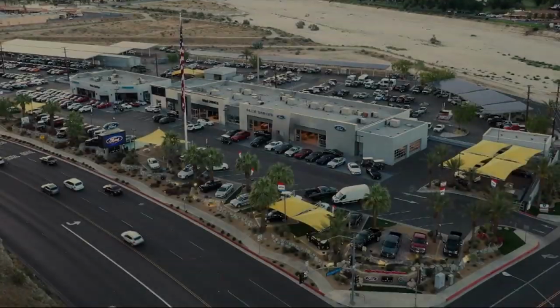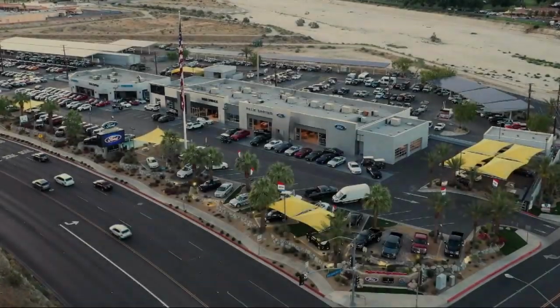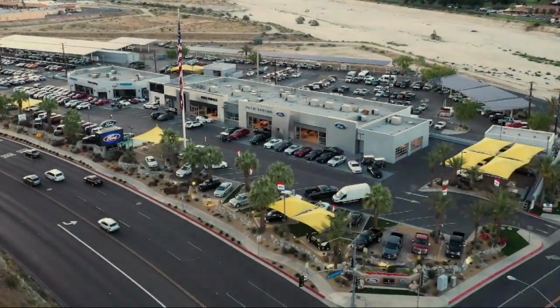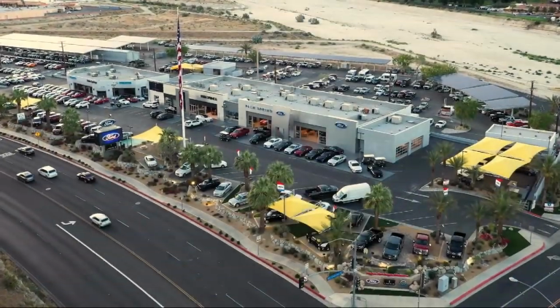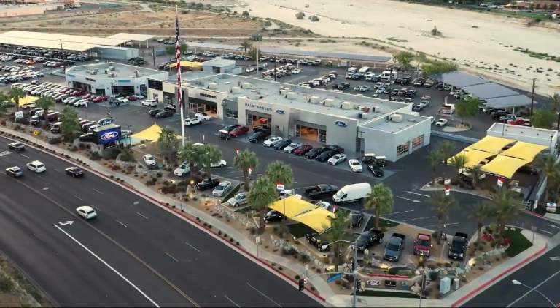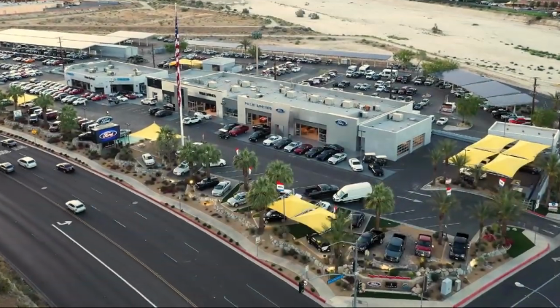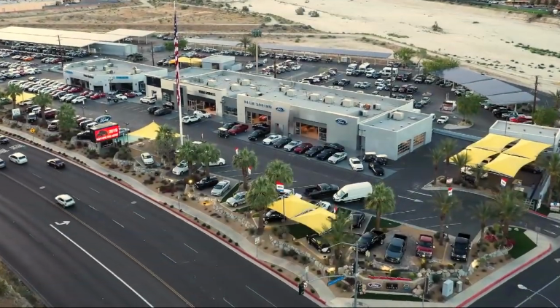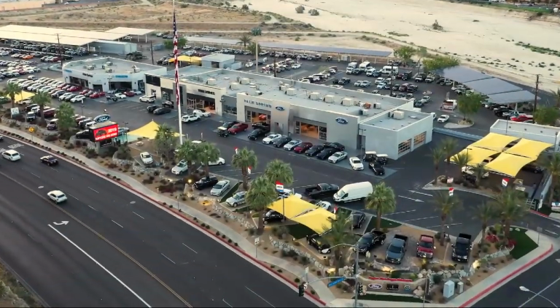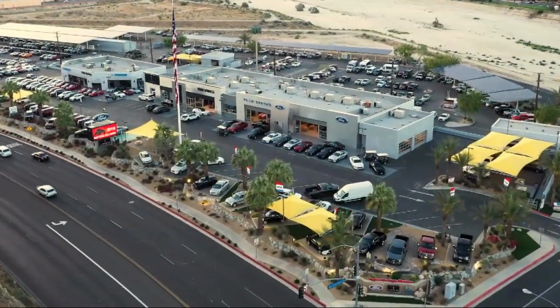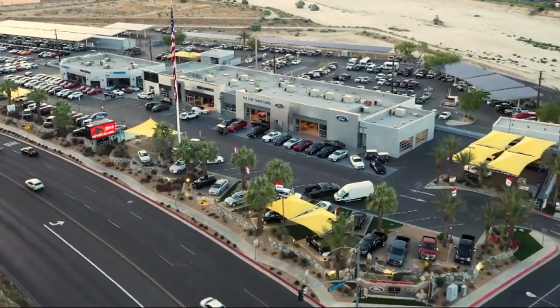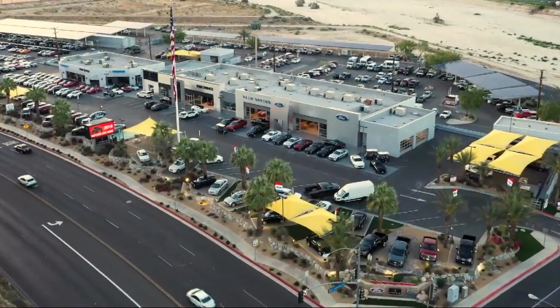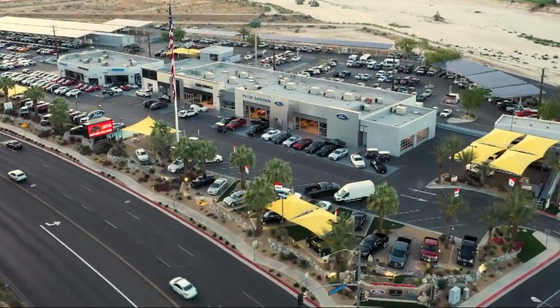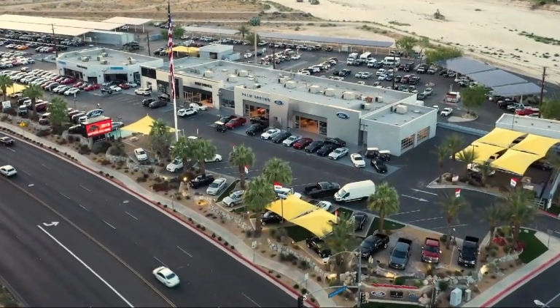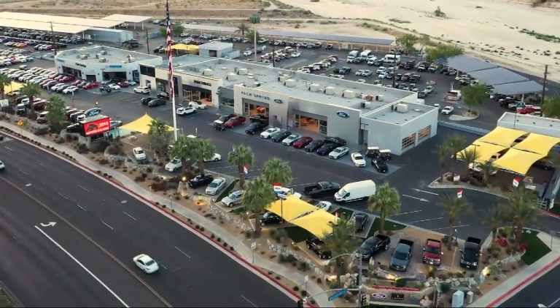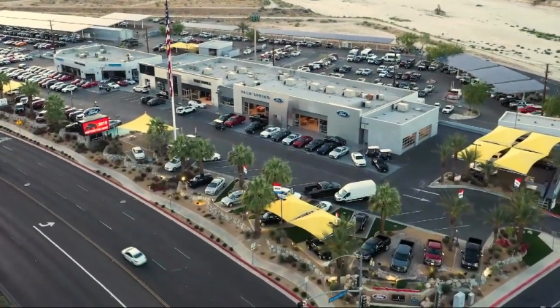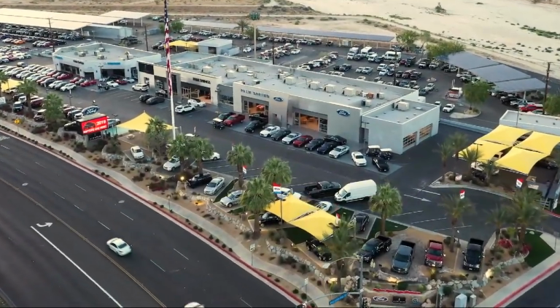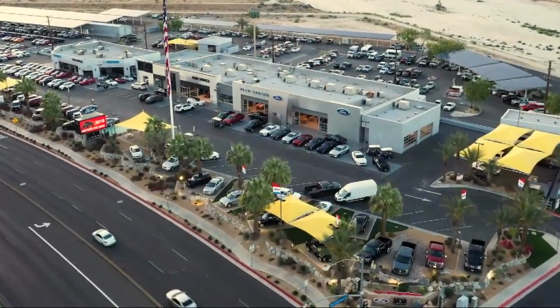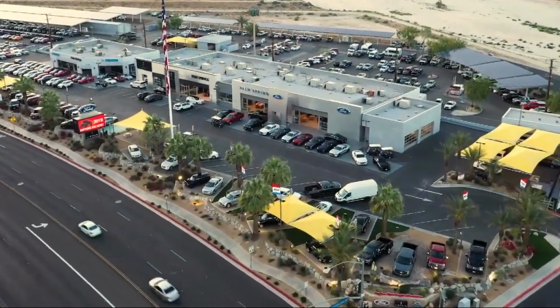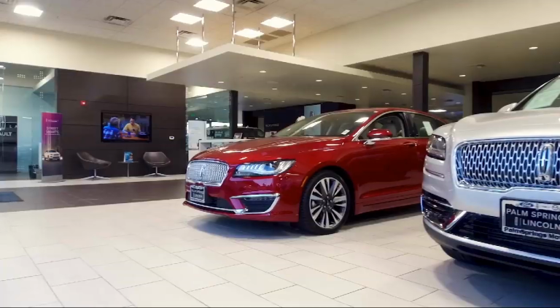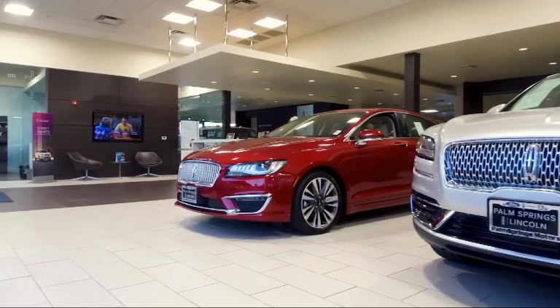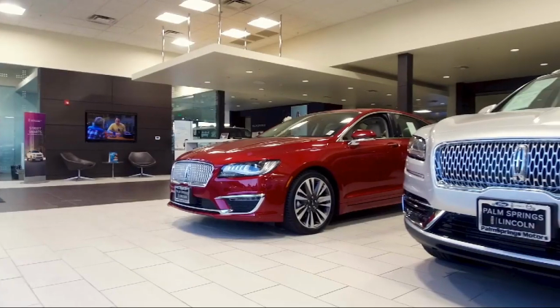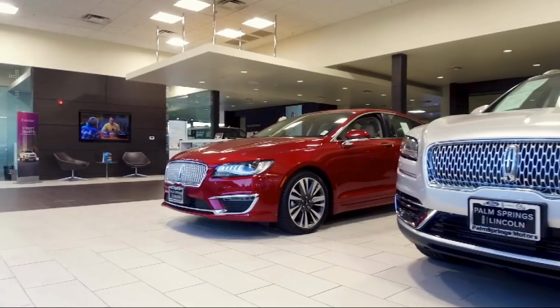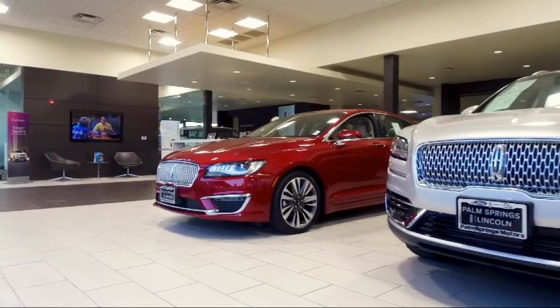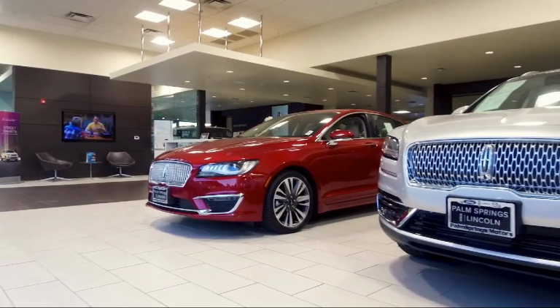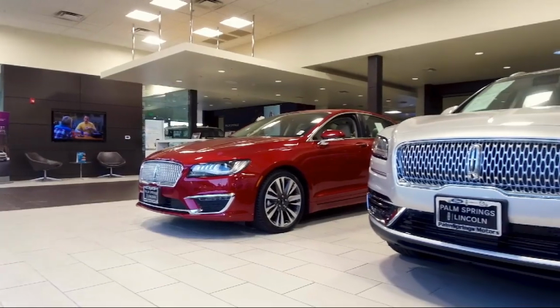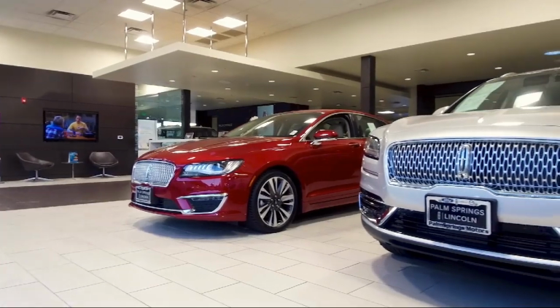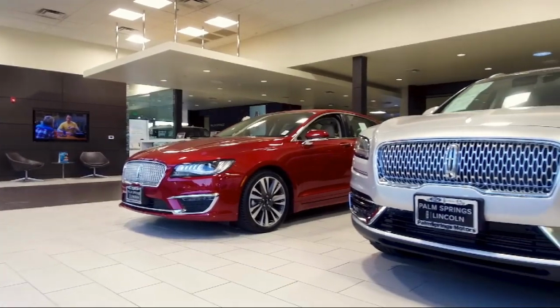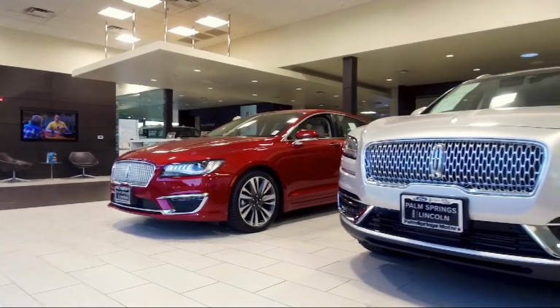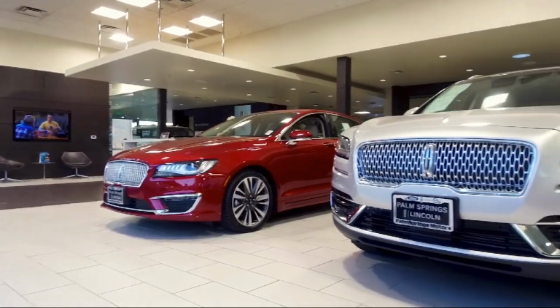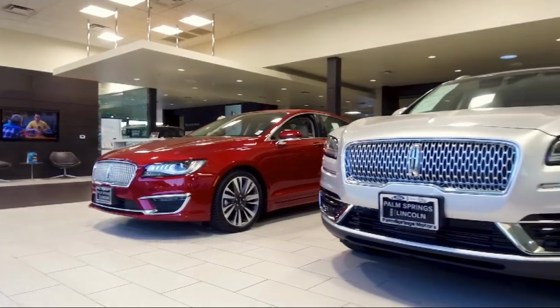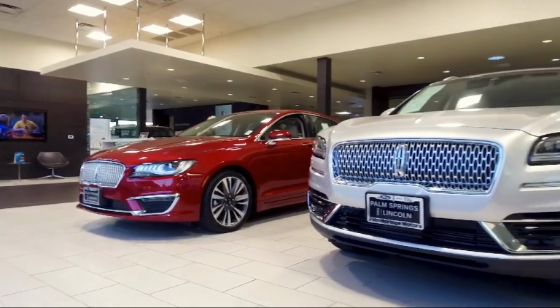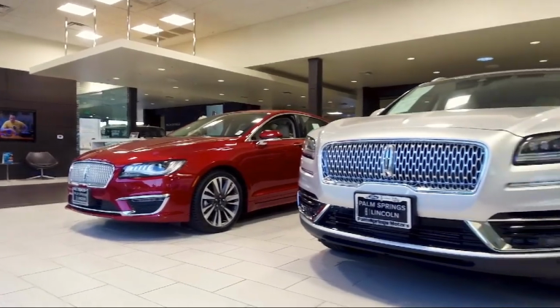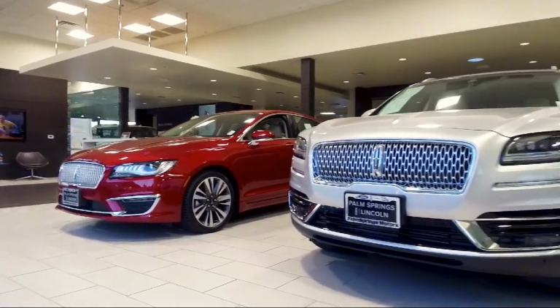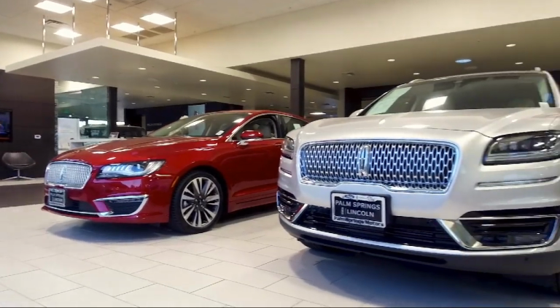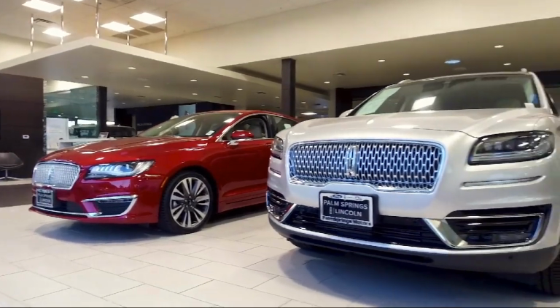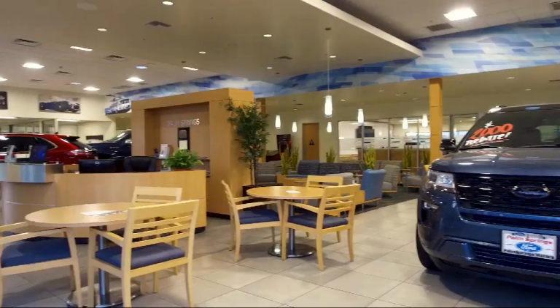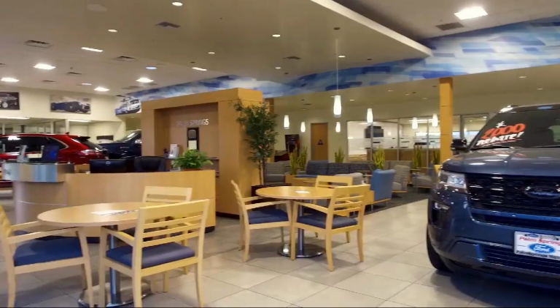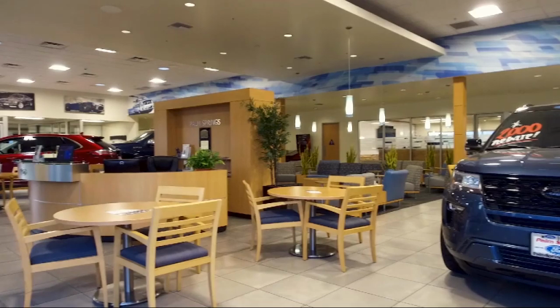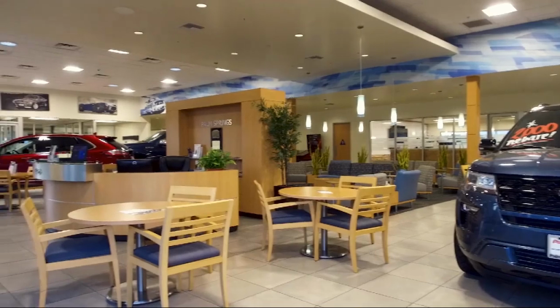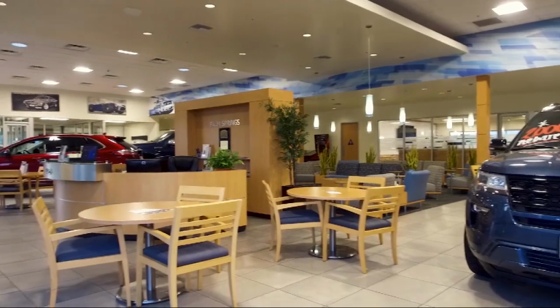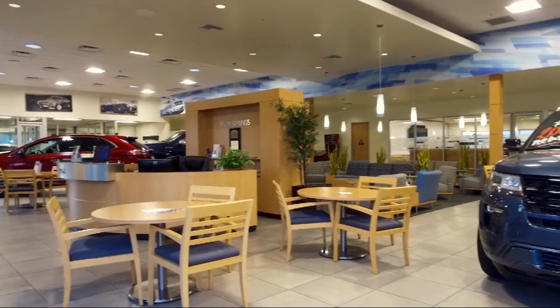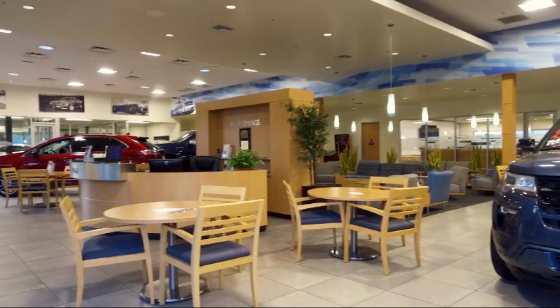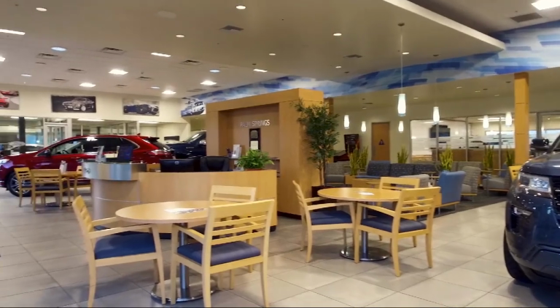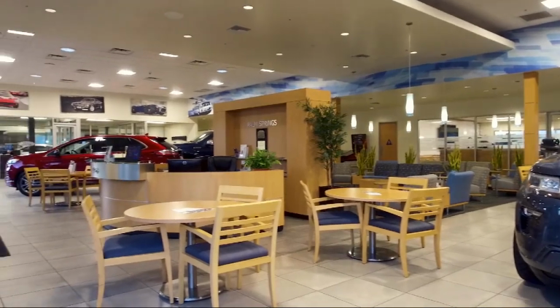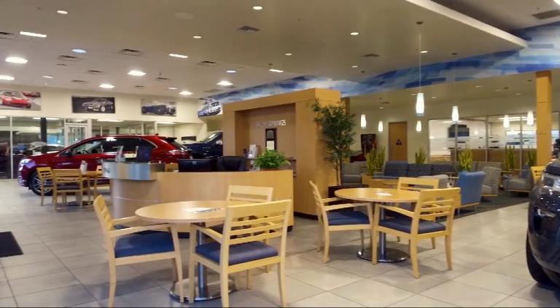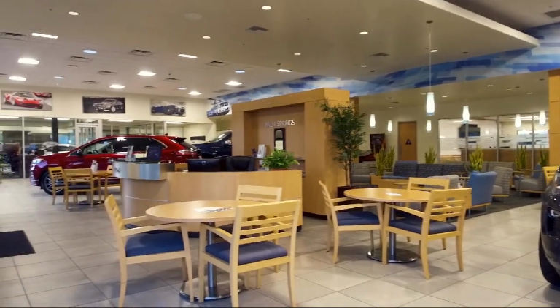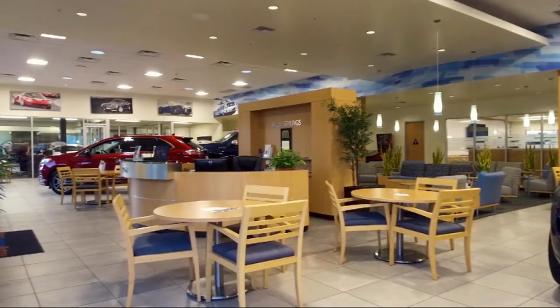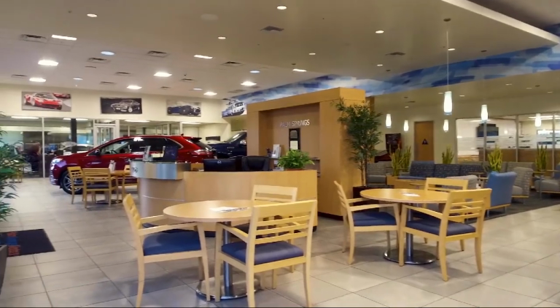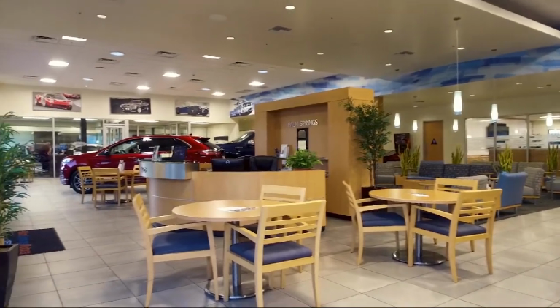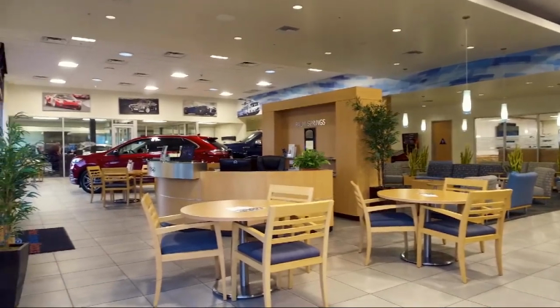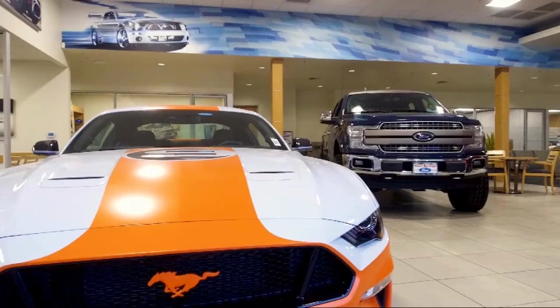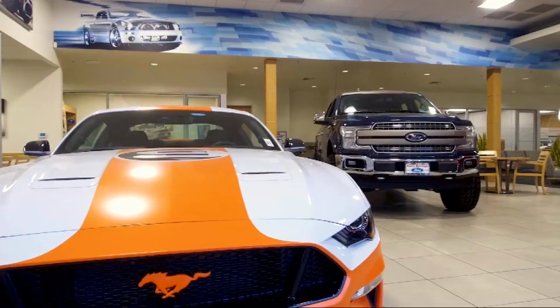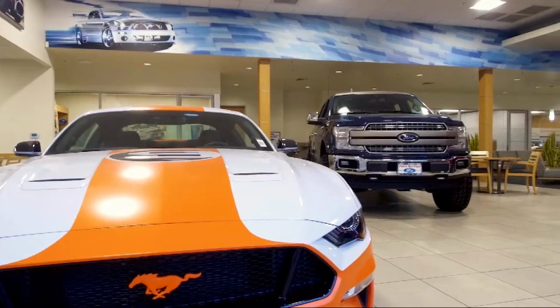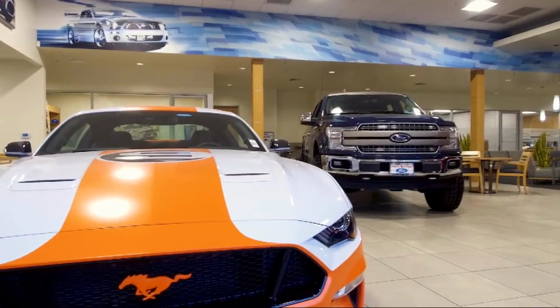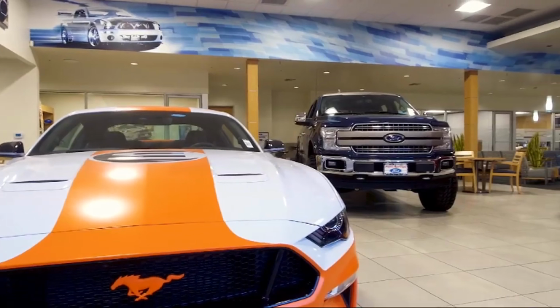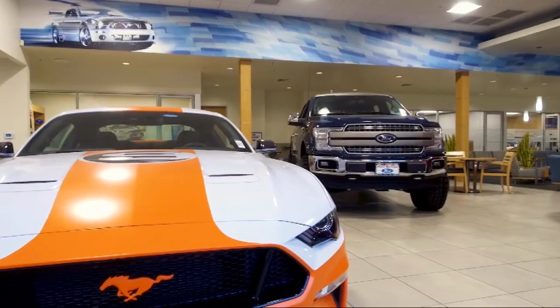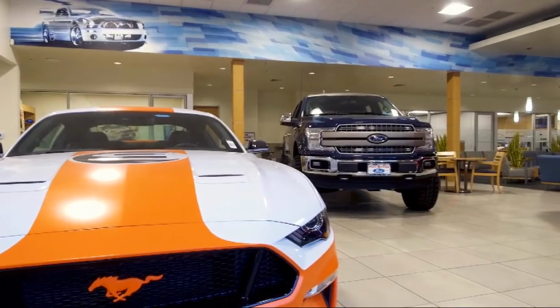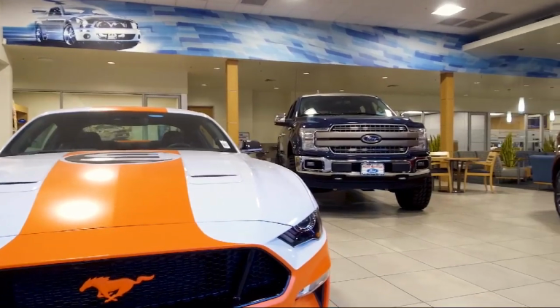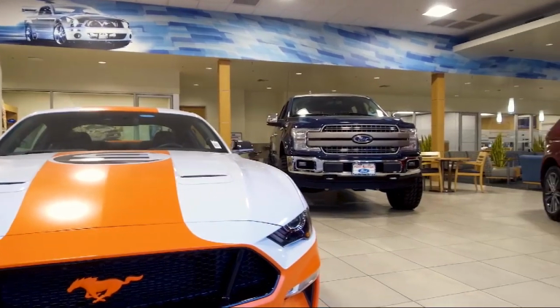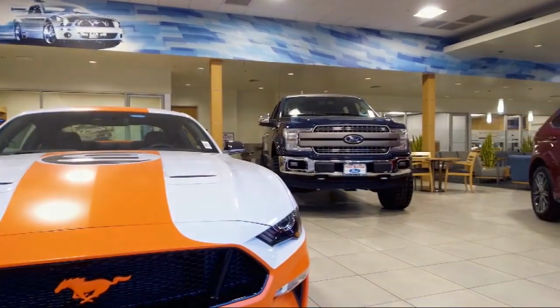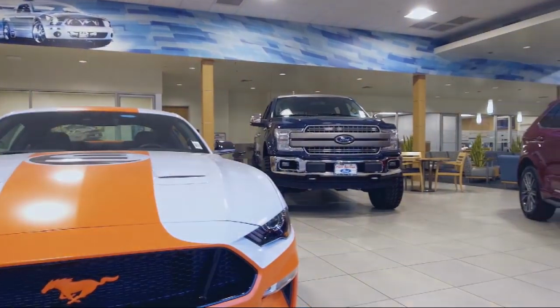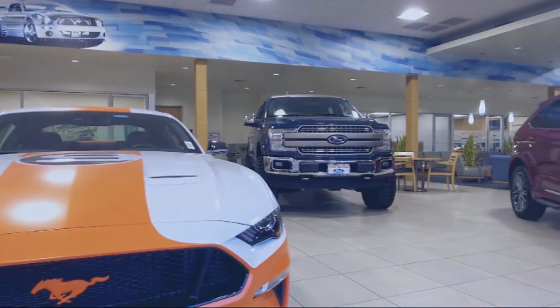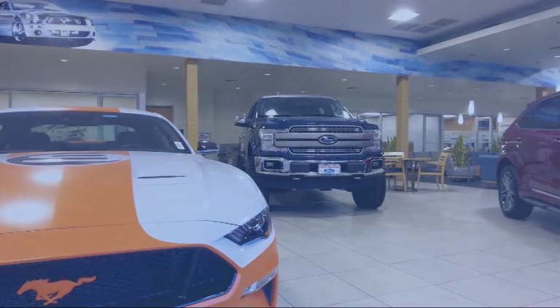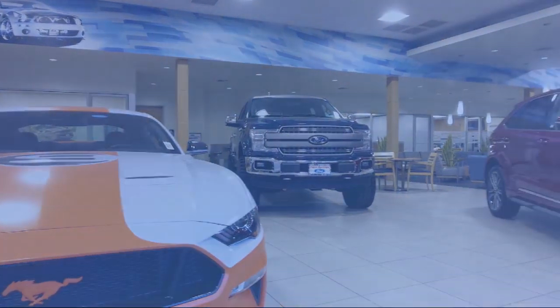Welcome to Palm Springs Motors, your premier destination for purchasing a vehicle. Here's a look at another one of our great vehicles from our inventory.